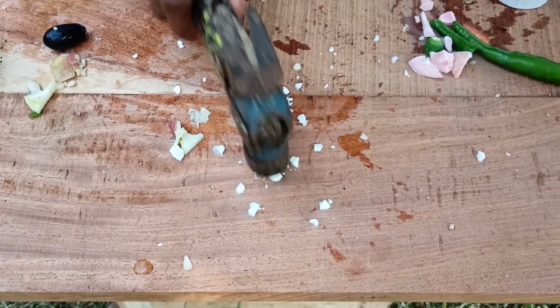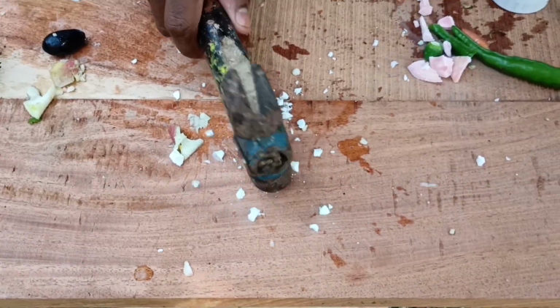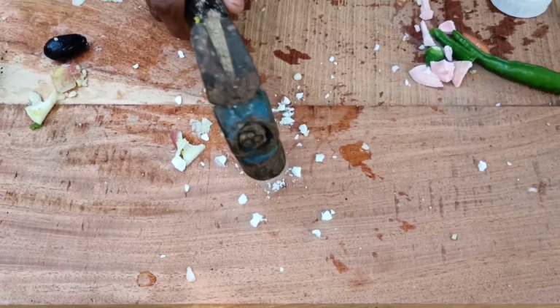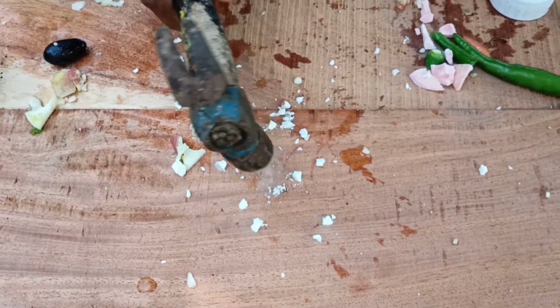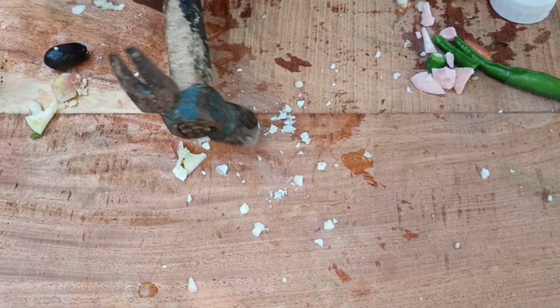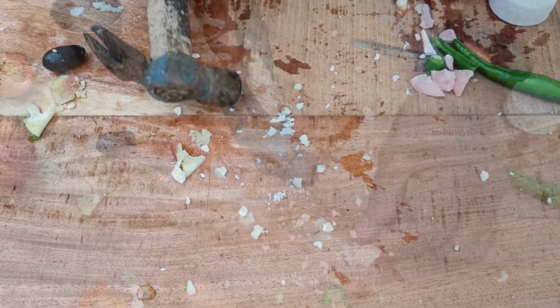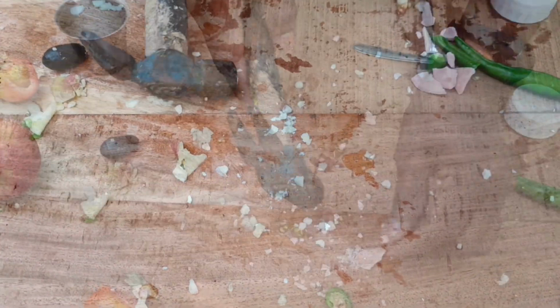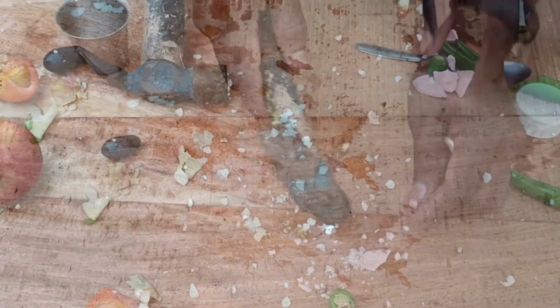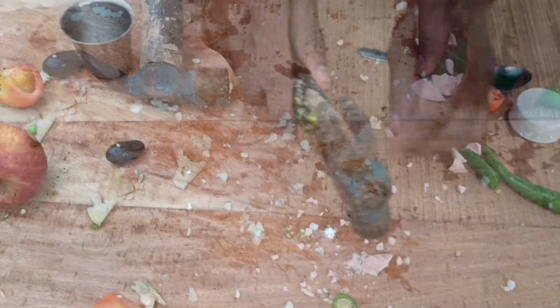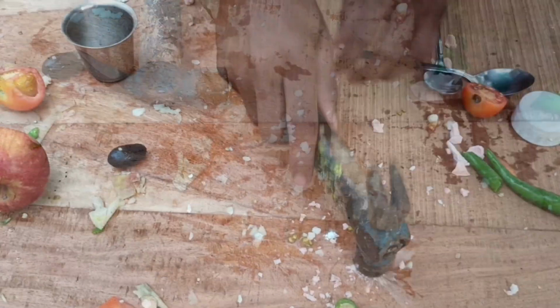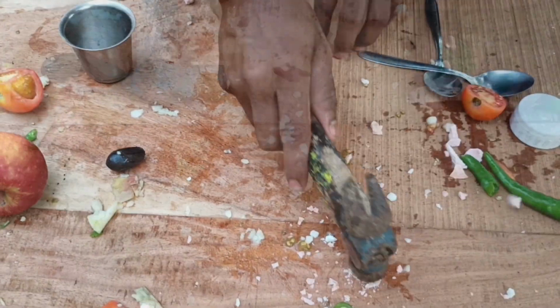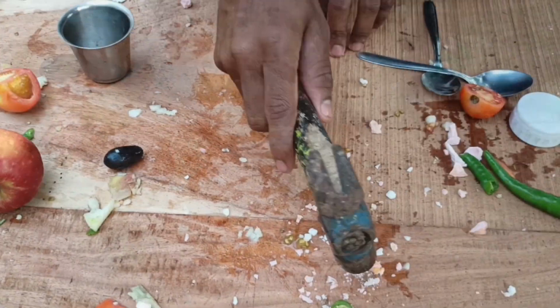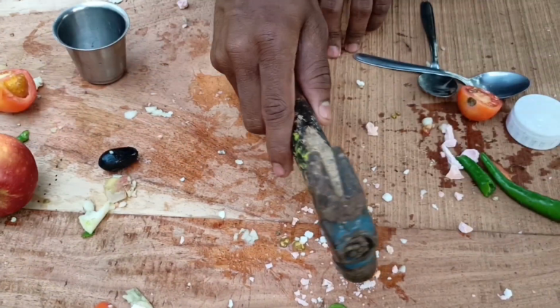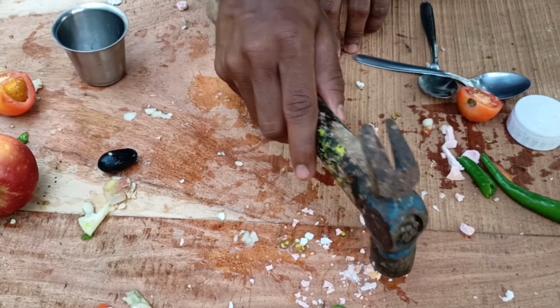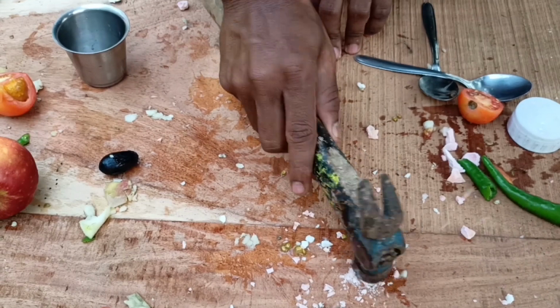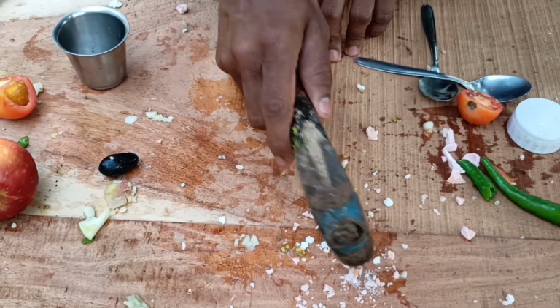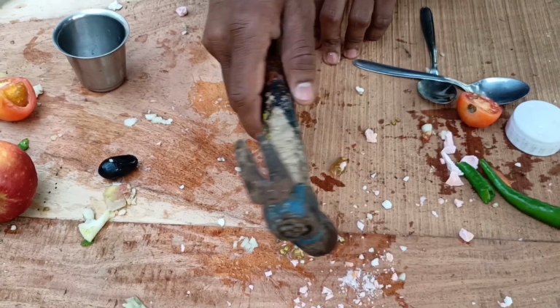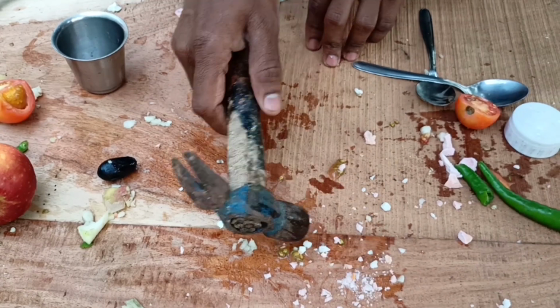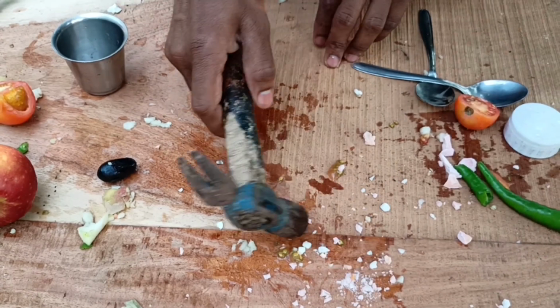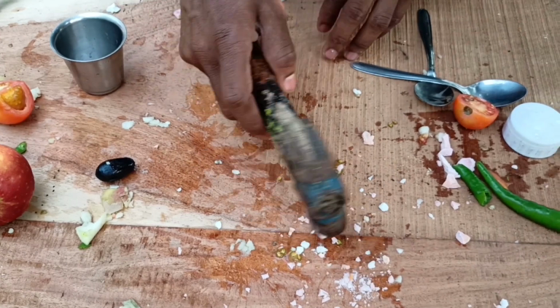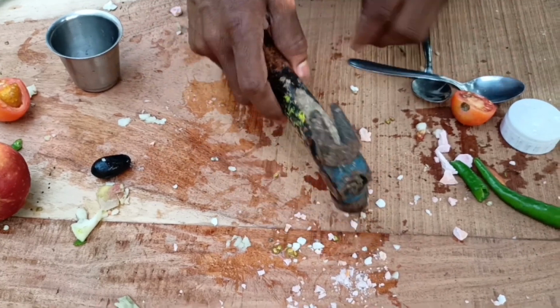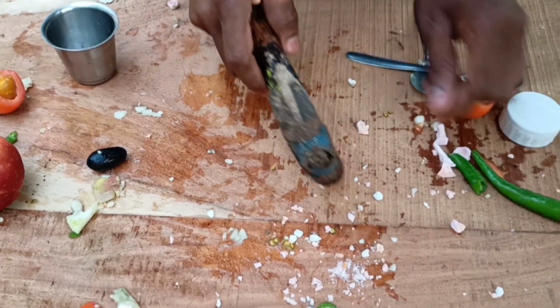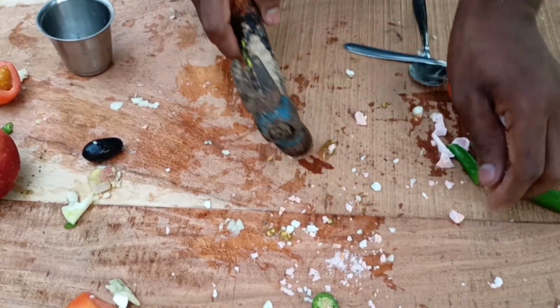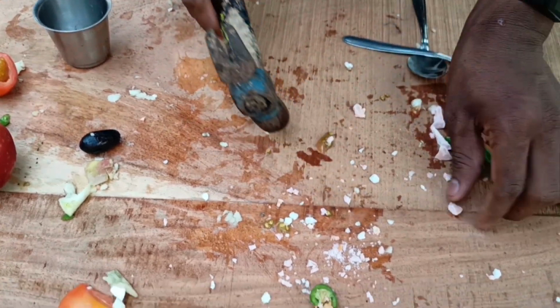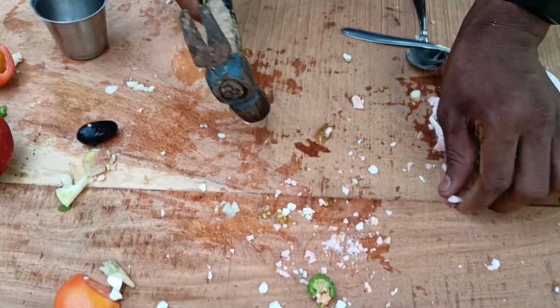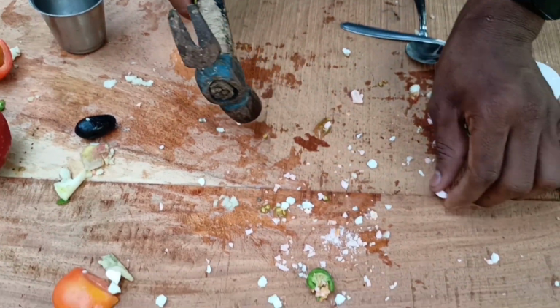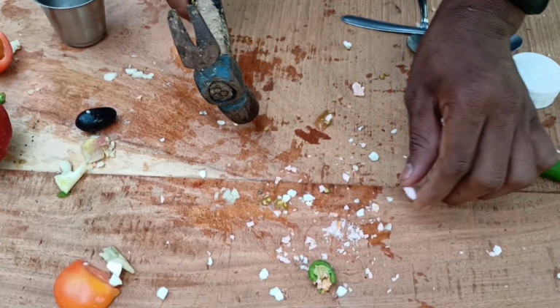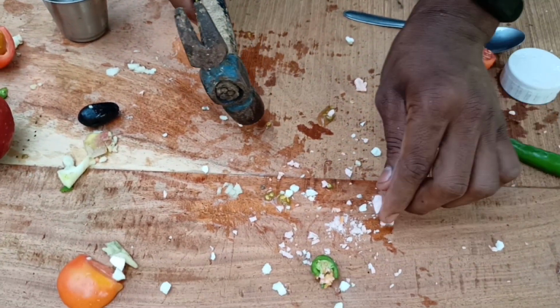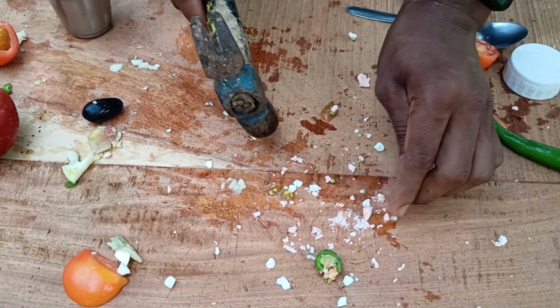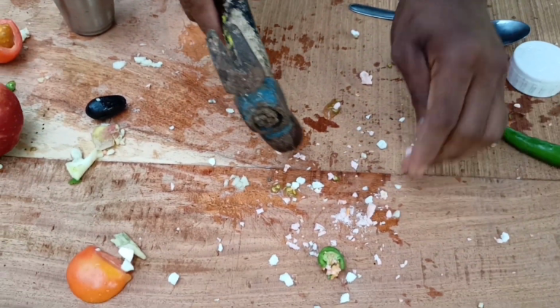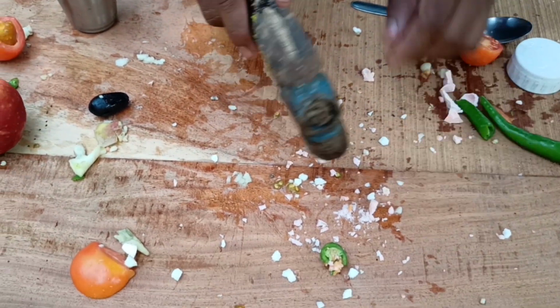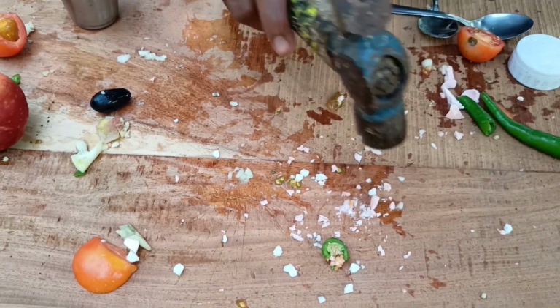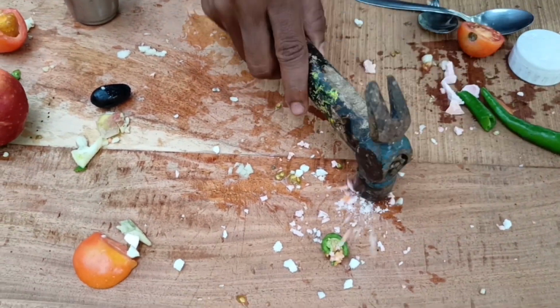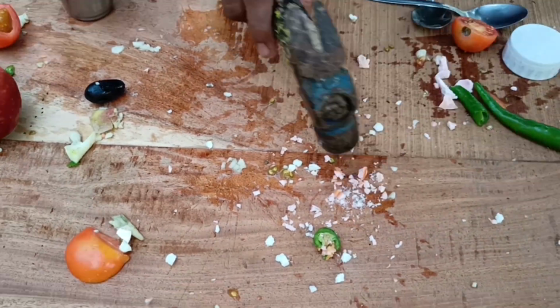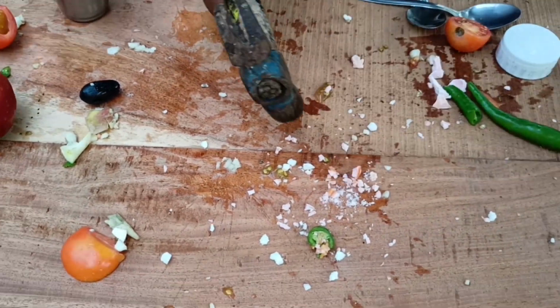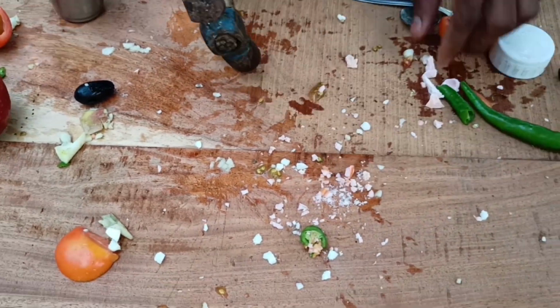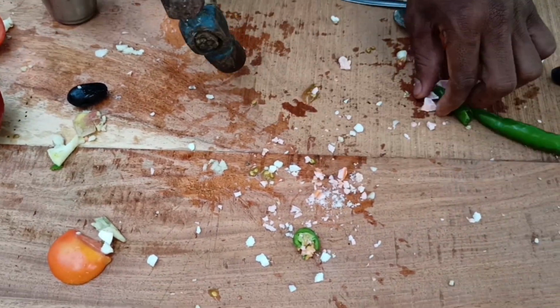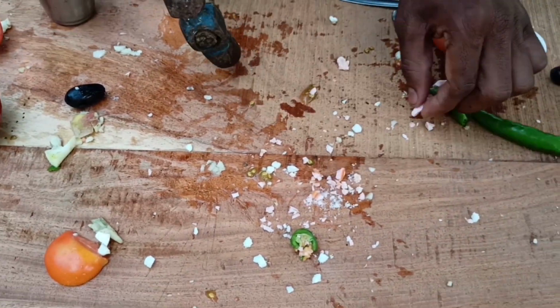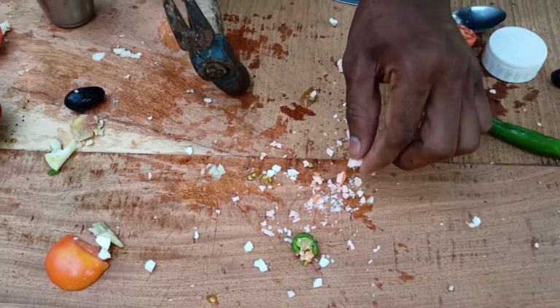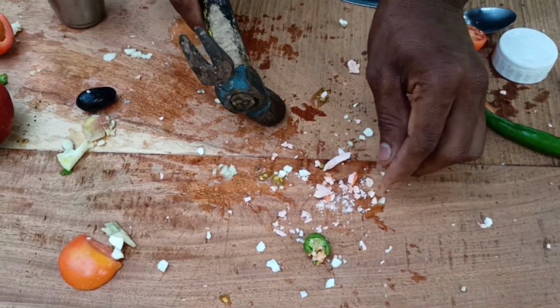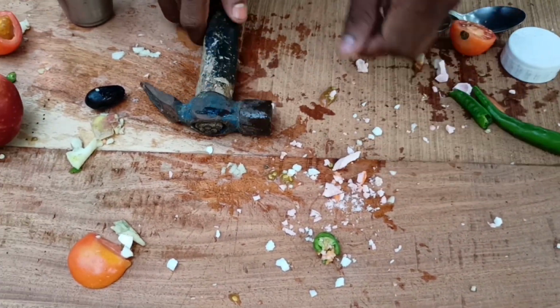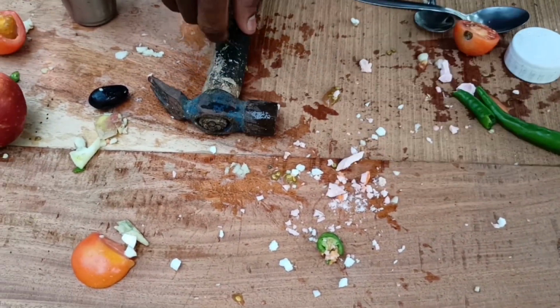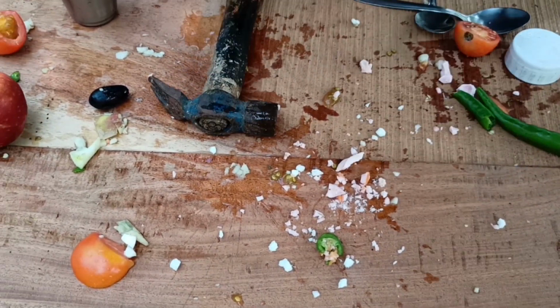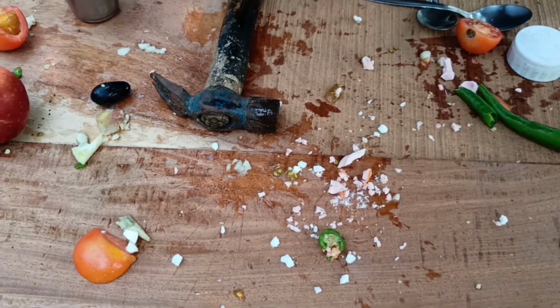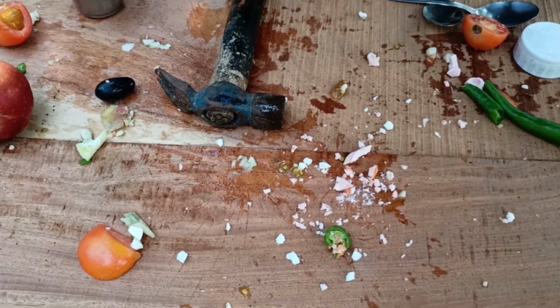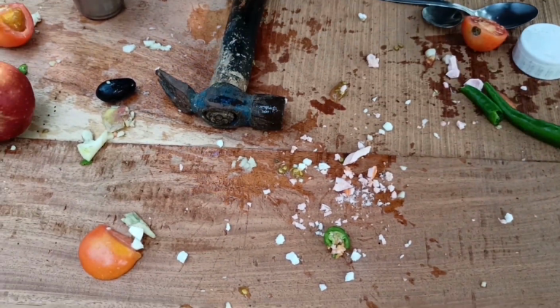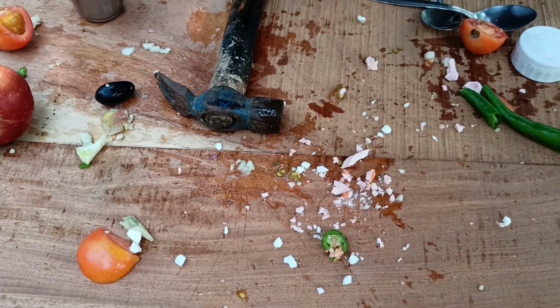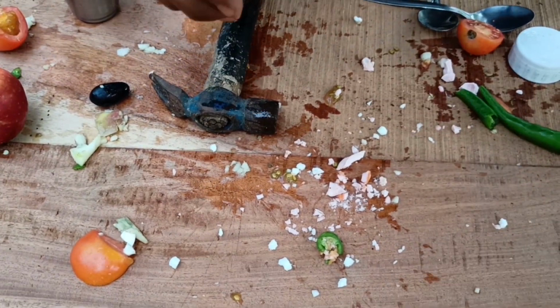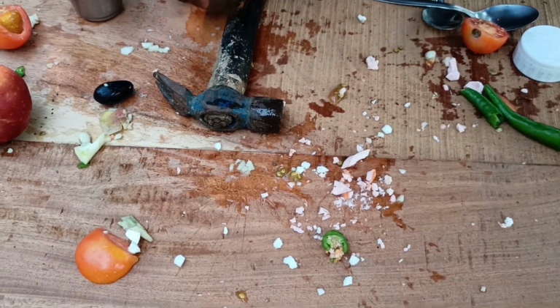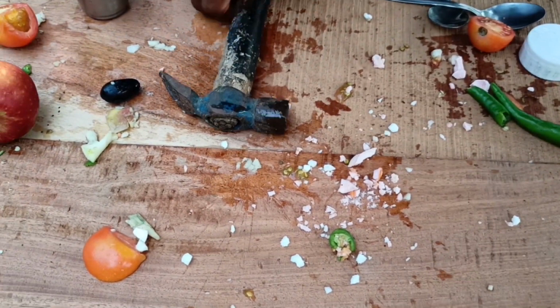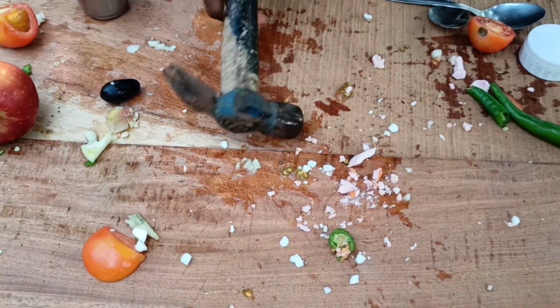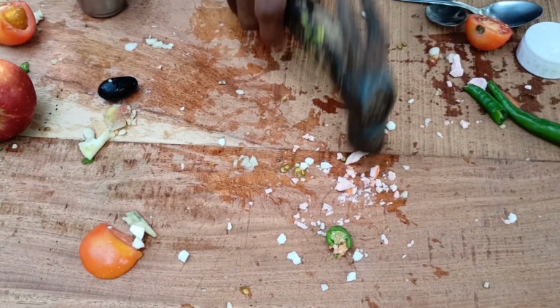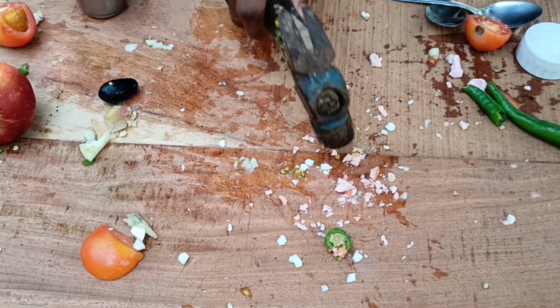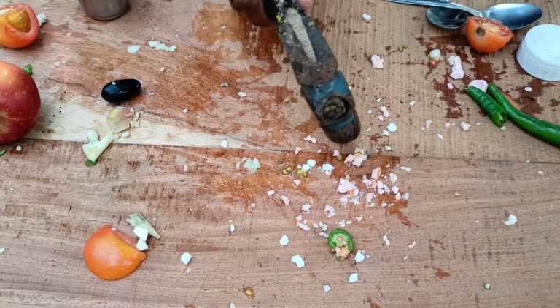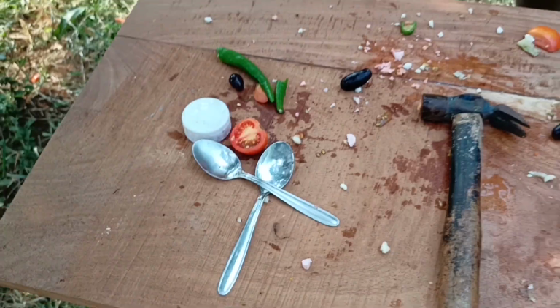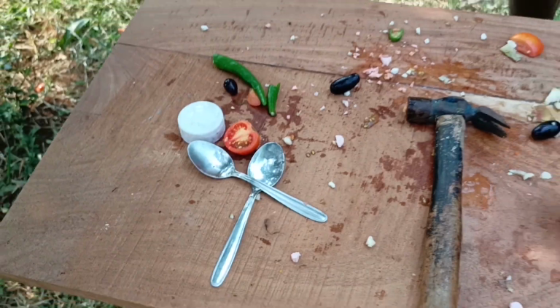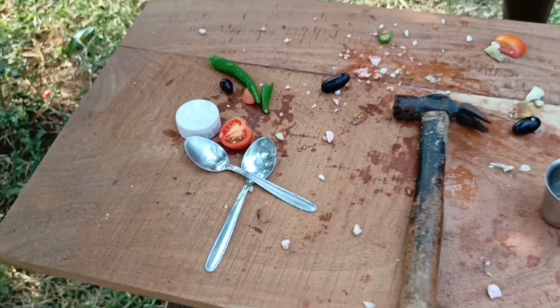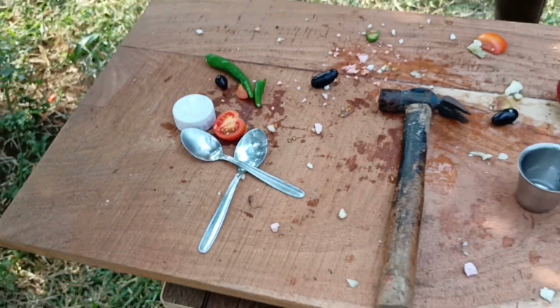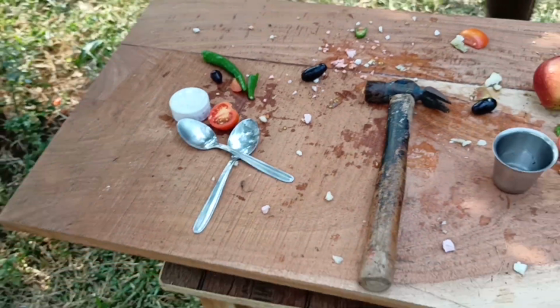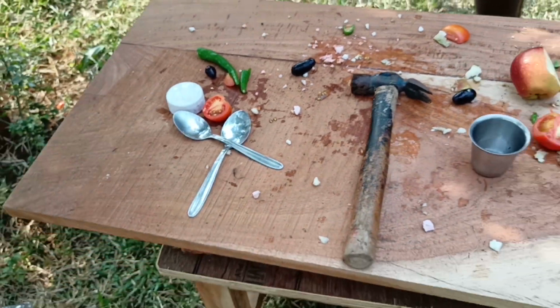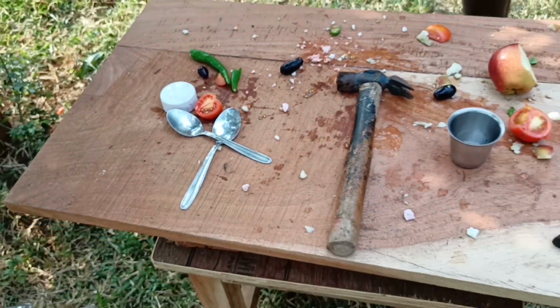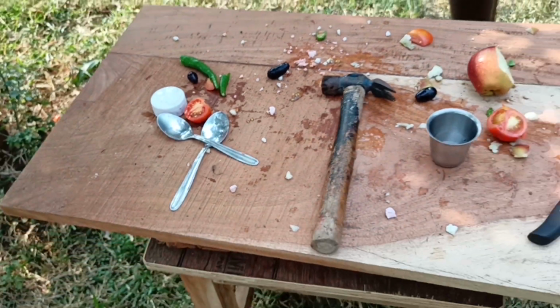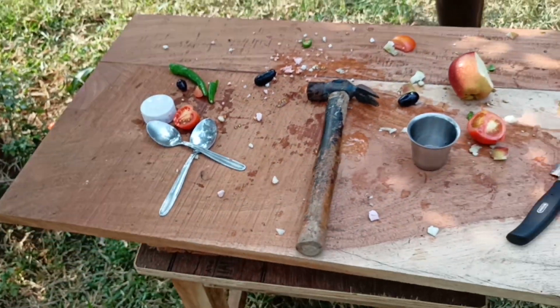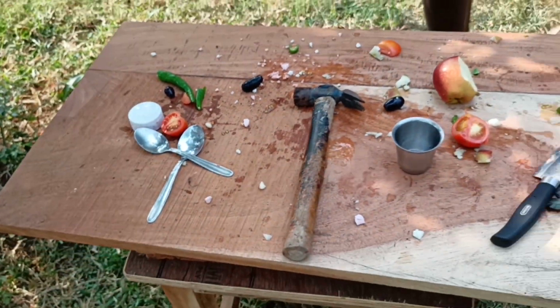Tomato, chili — the liquid nitrogen is completely empty. Finally, I created a mess.